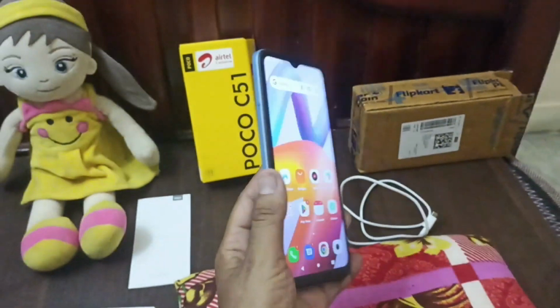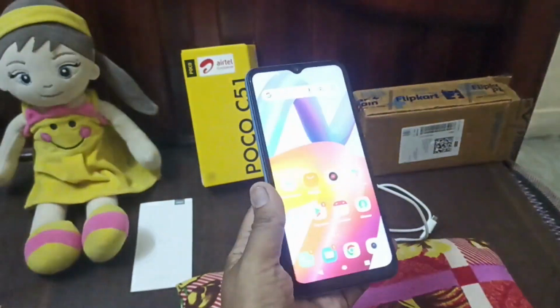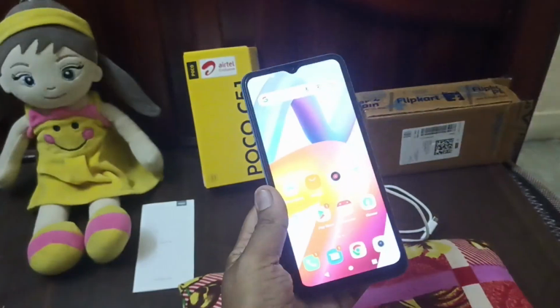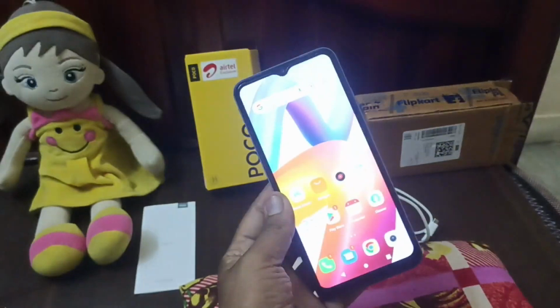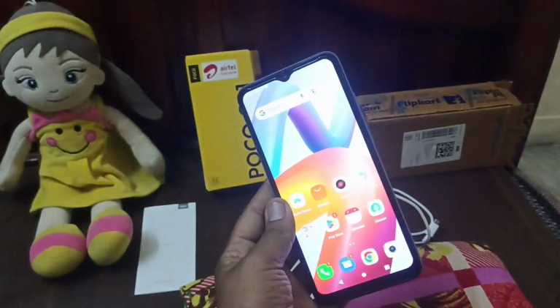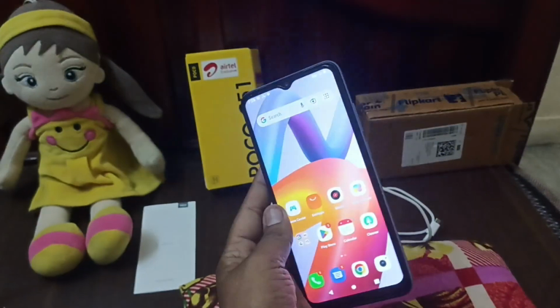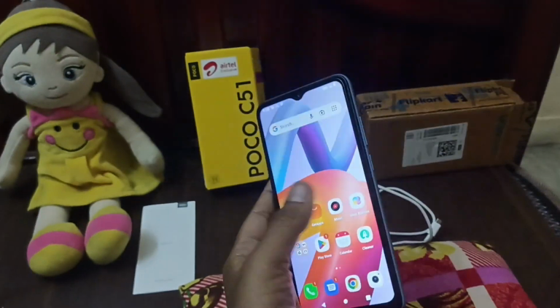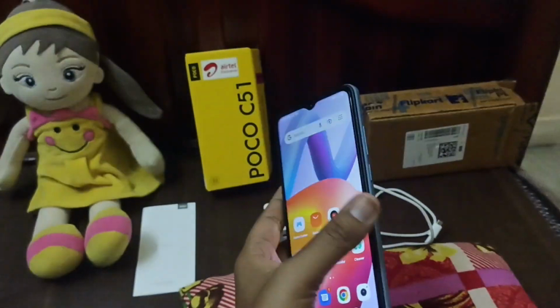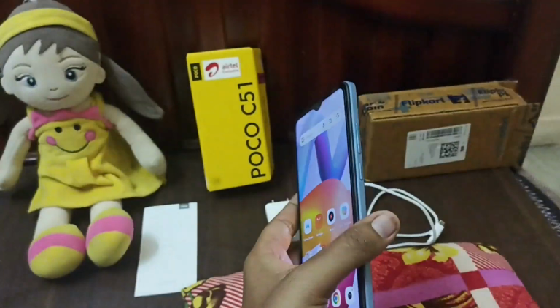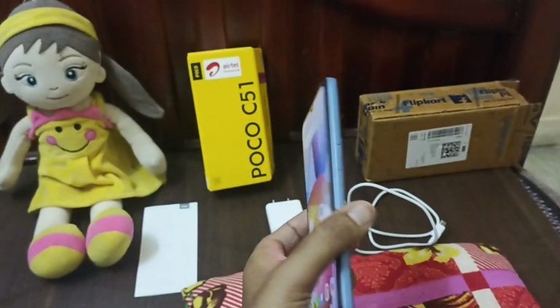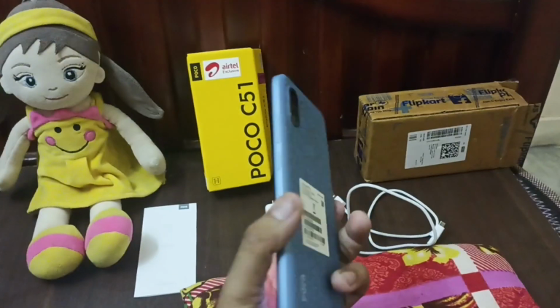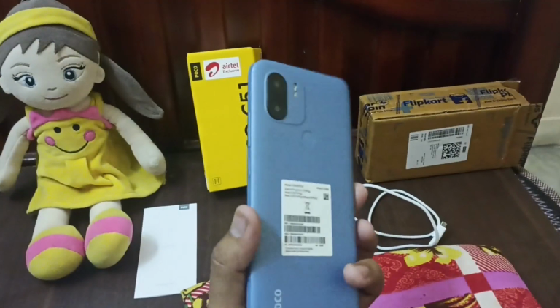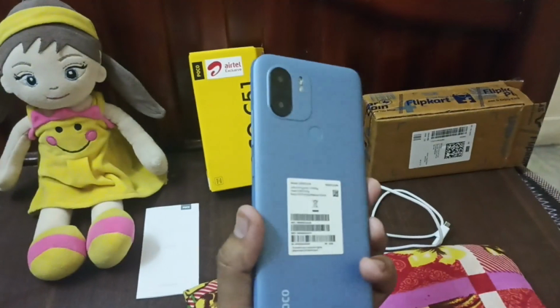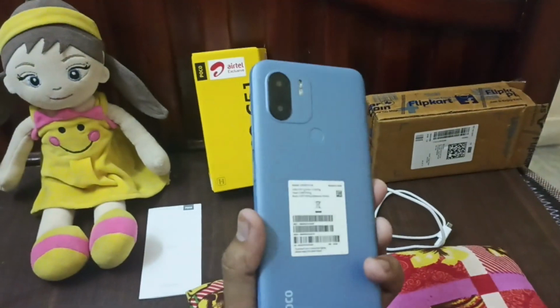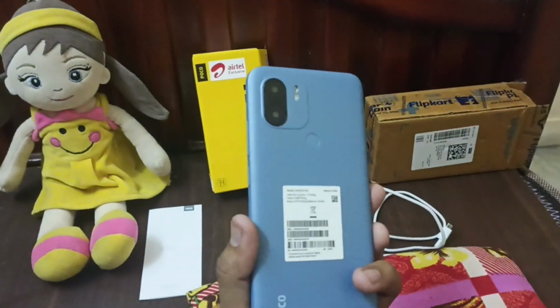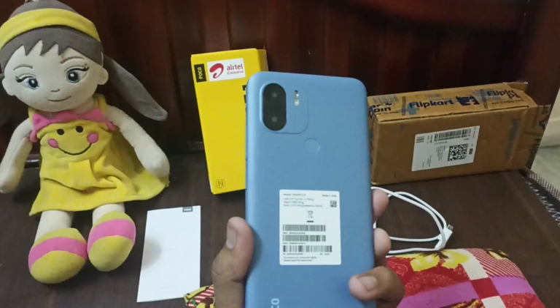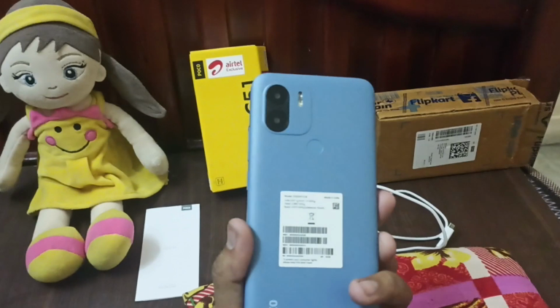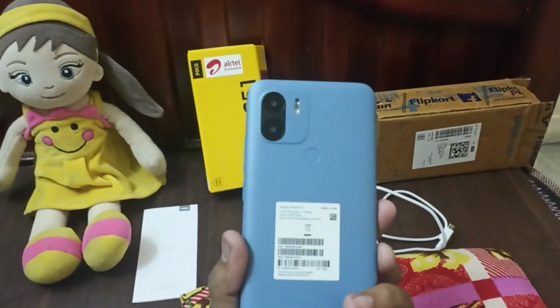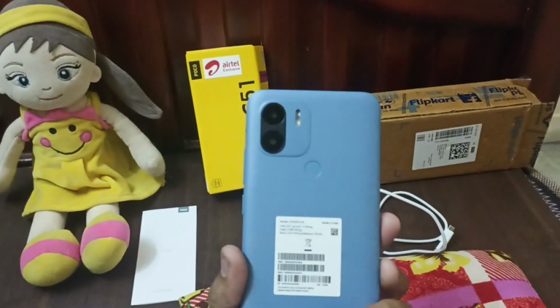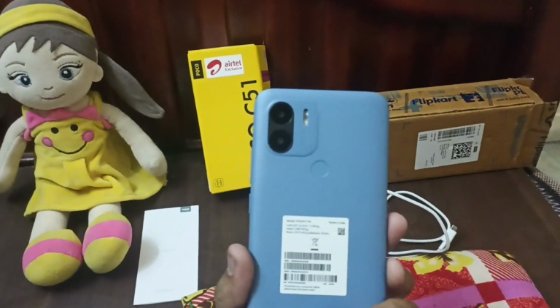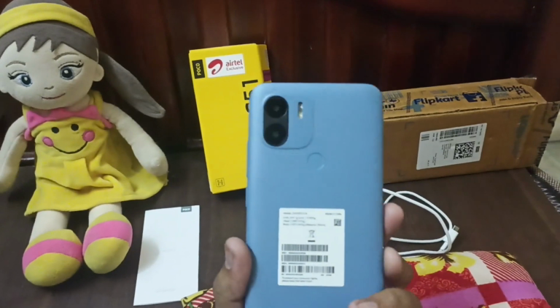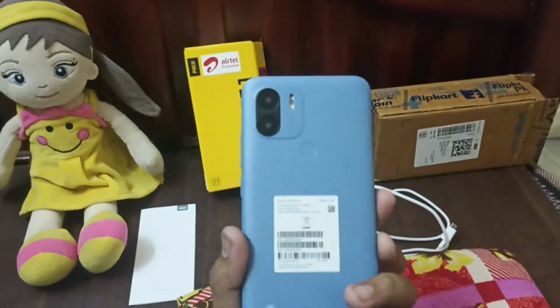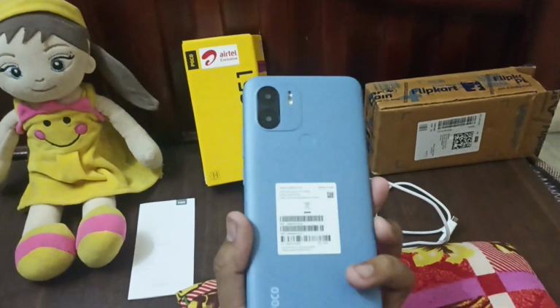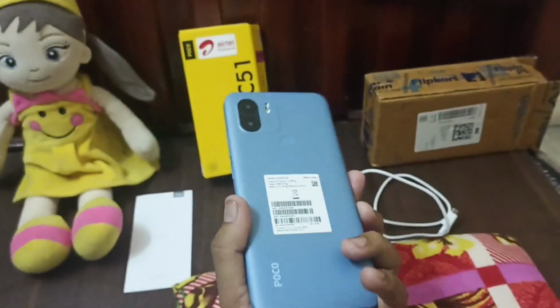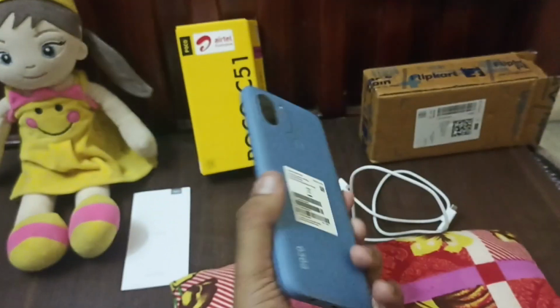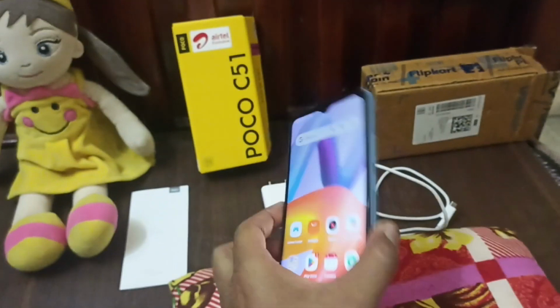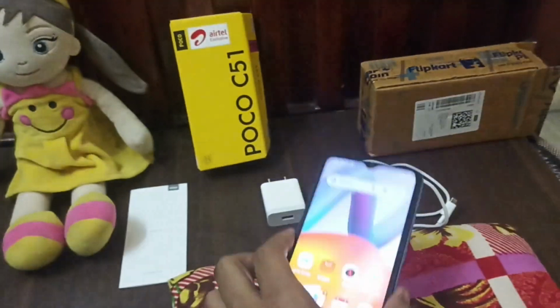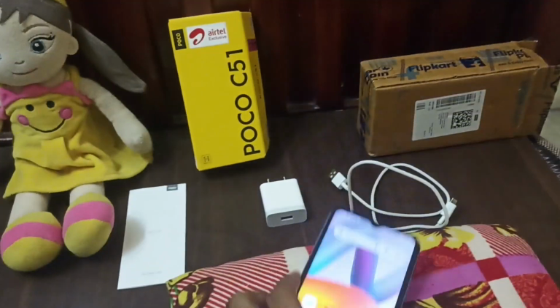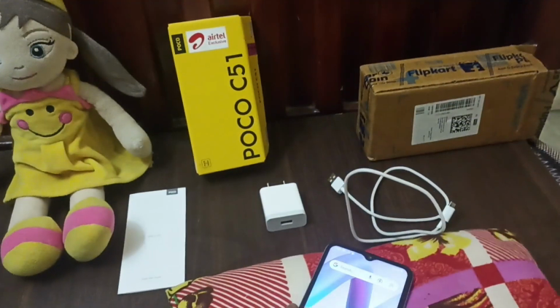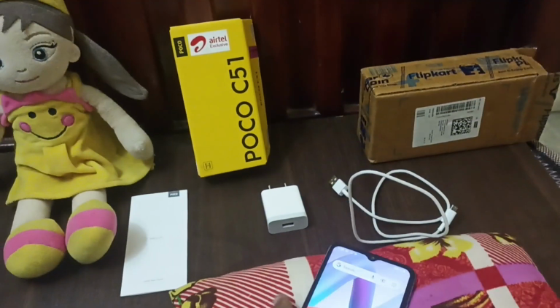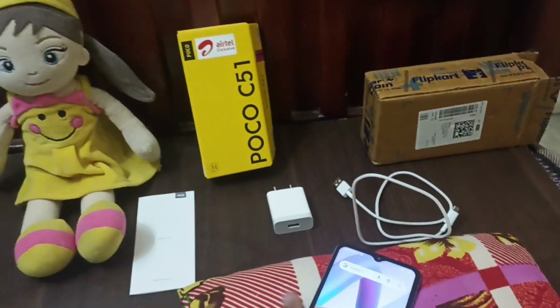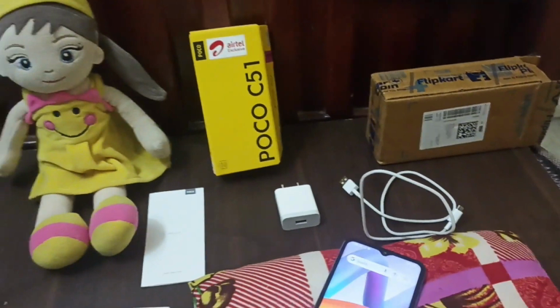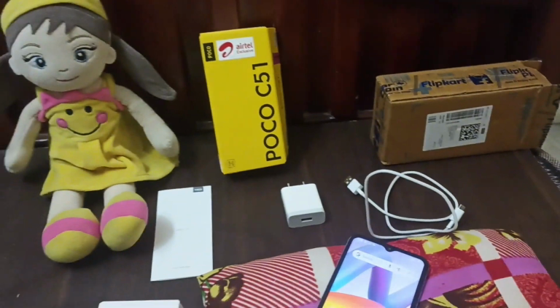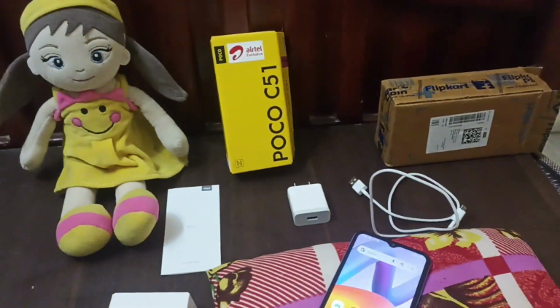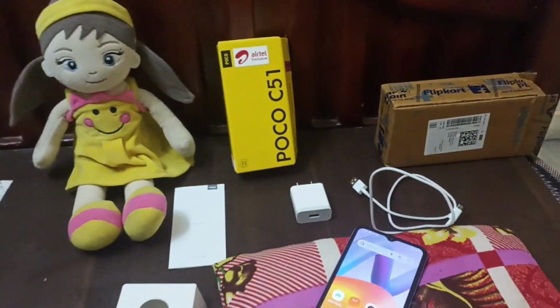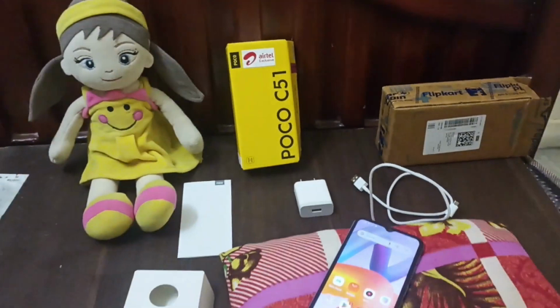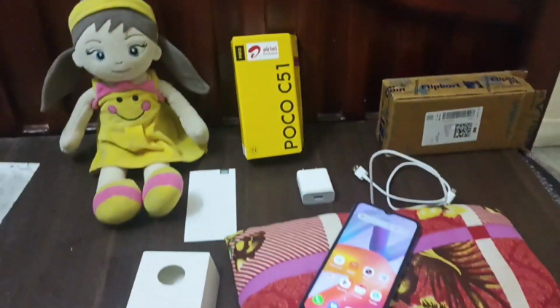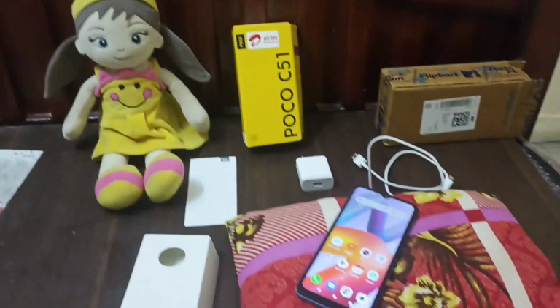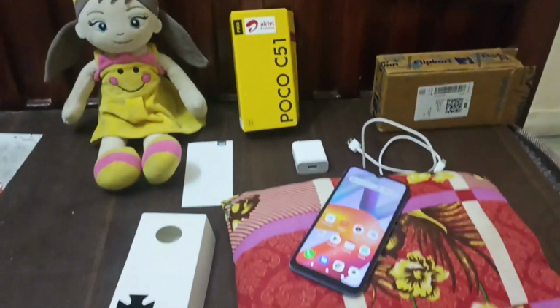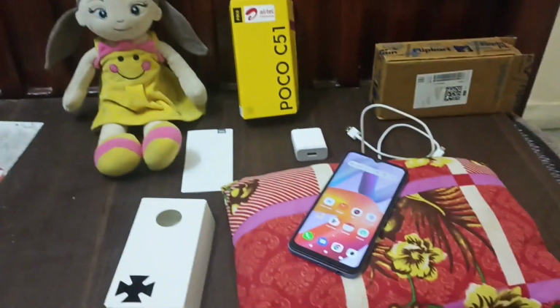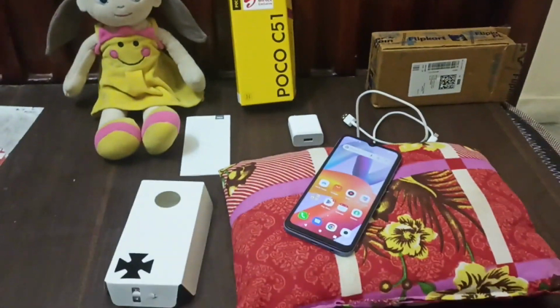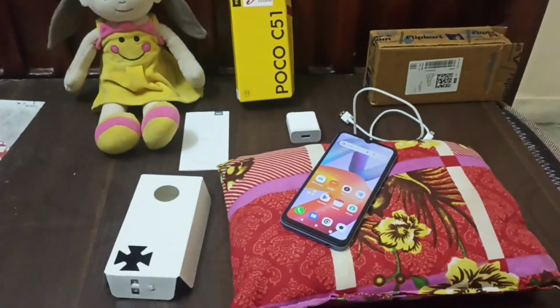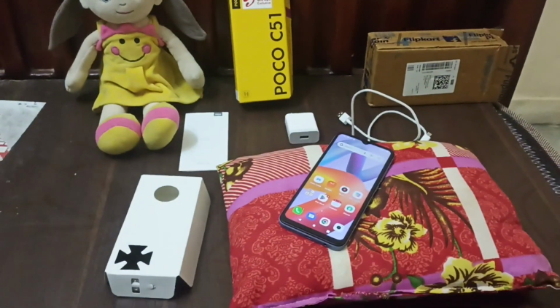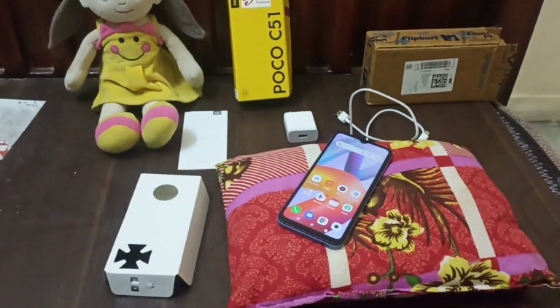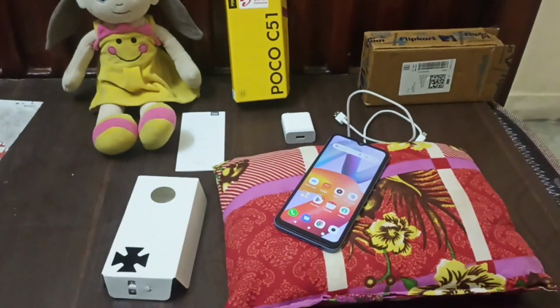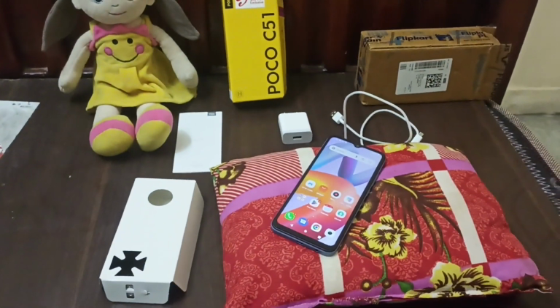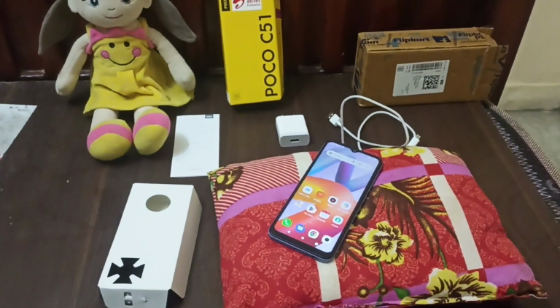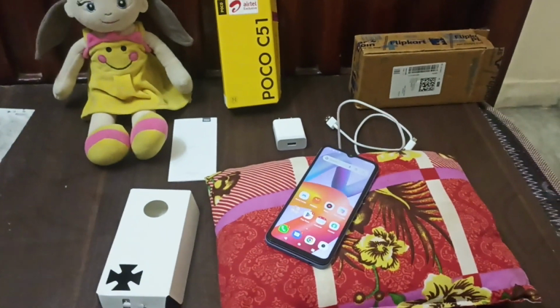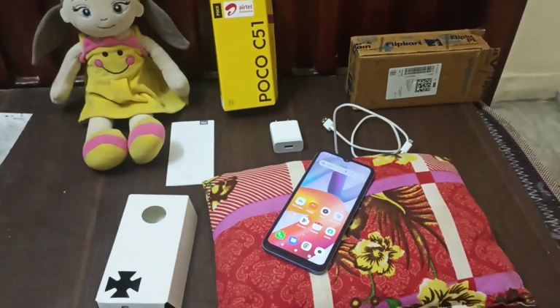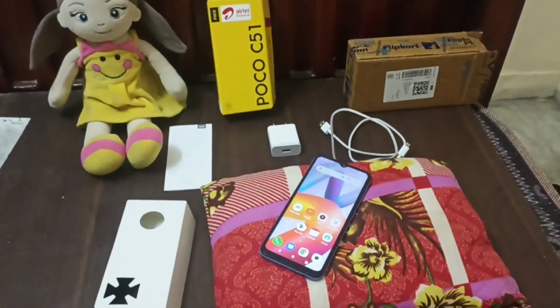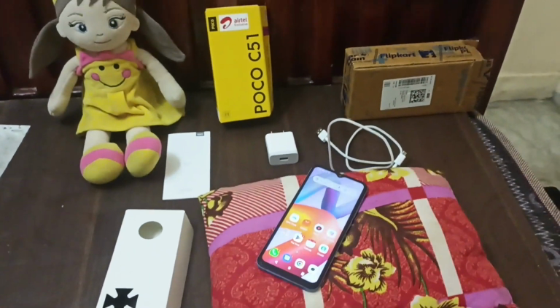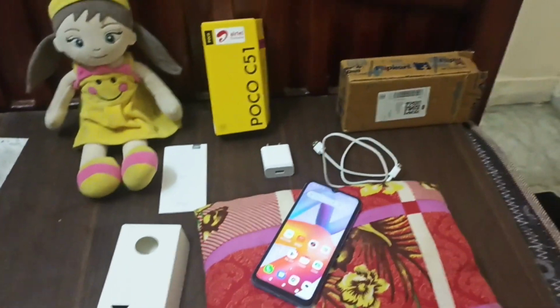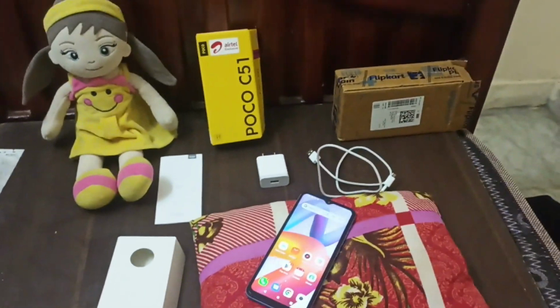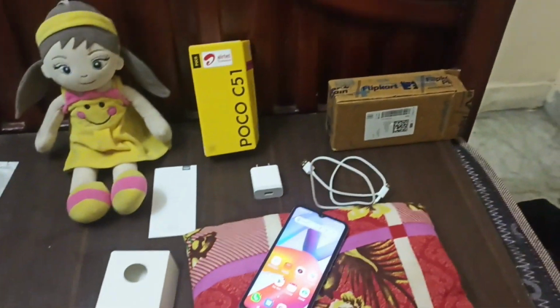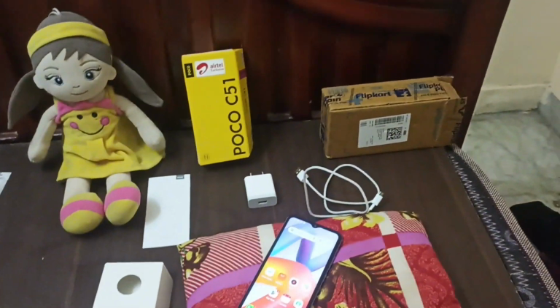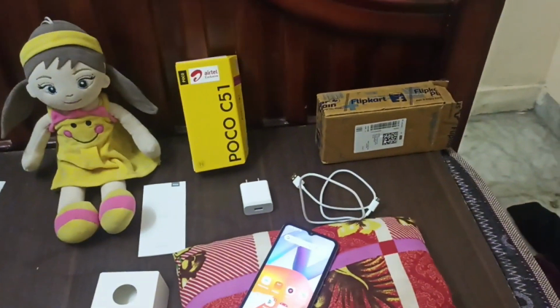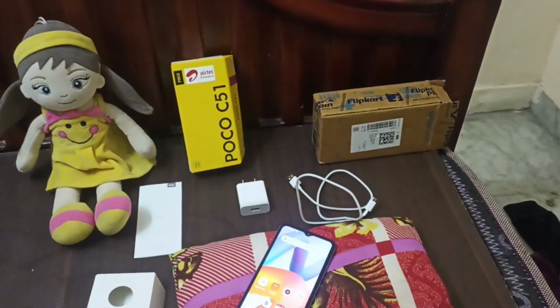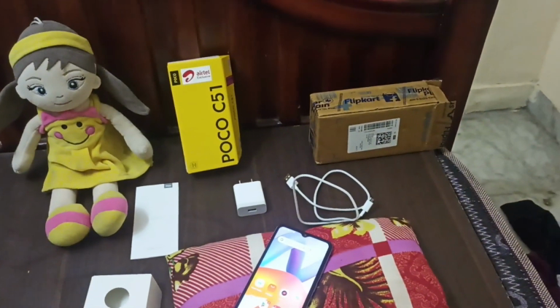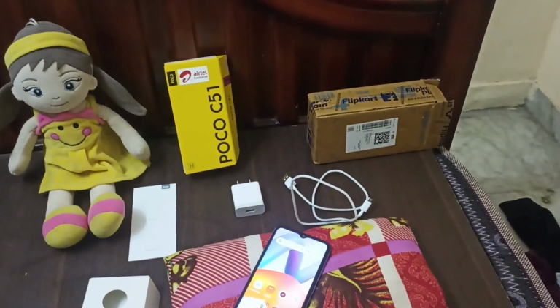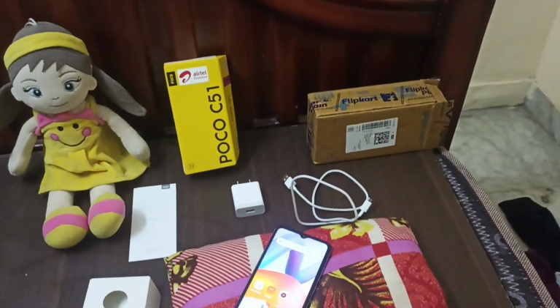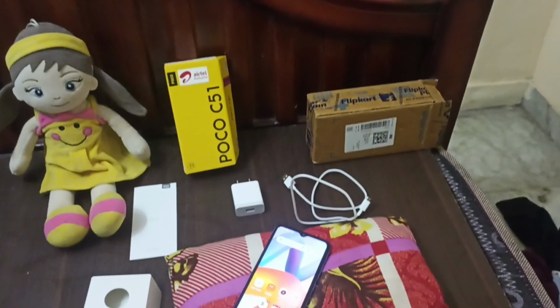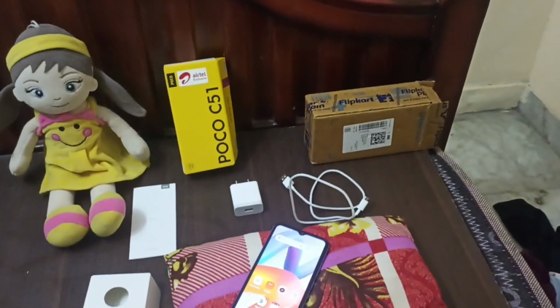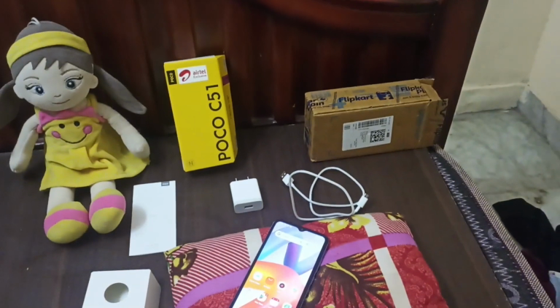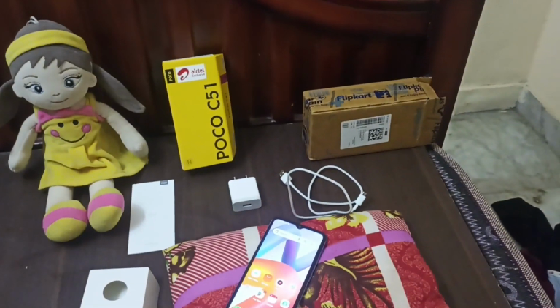Let's finish the unboxing. Please like, share, and comment. Don't forget to subscribe to our channel.